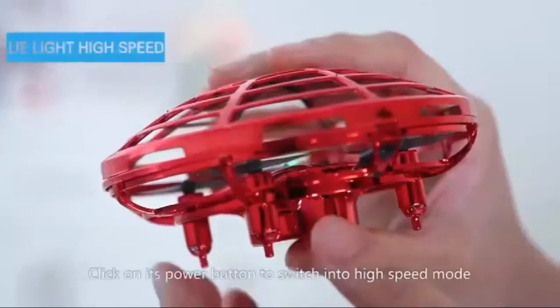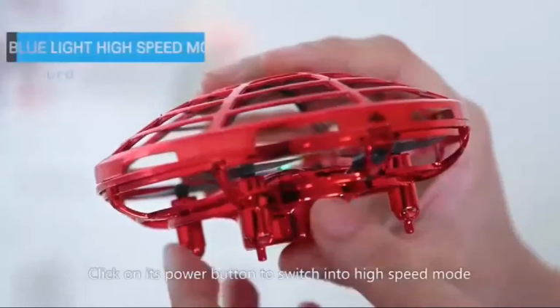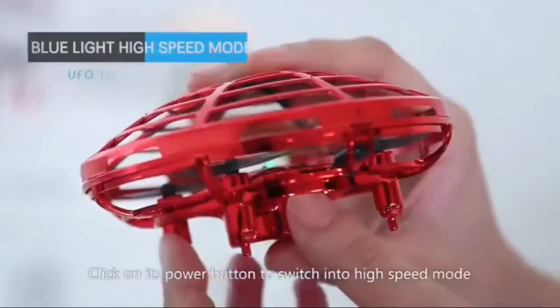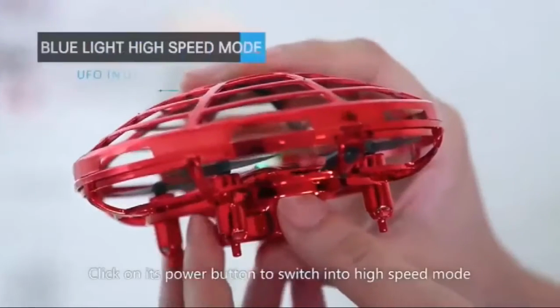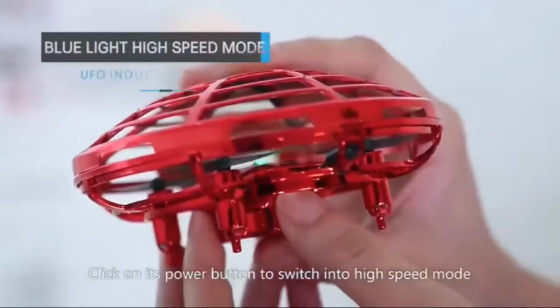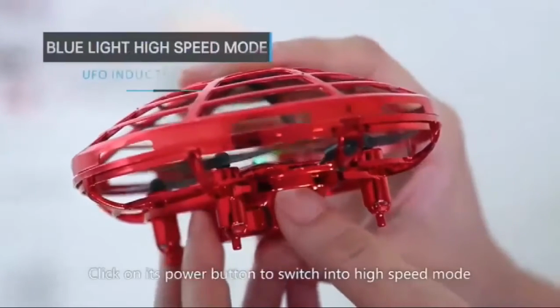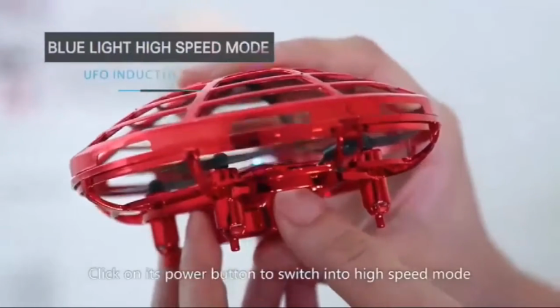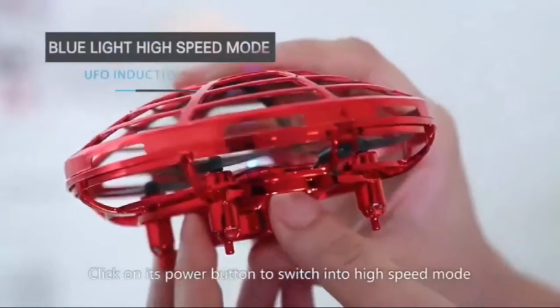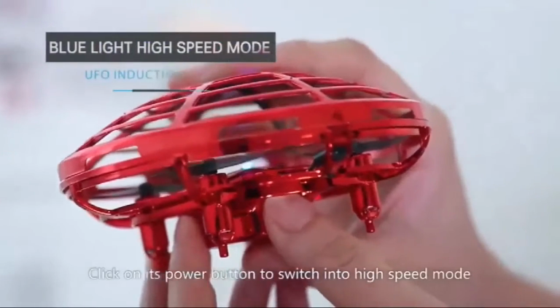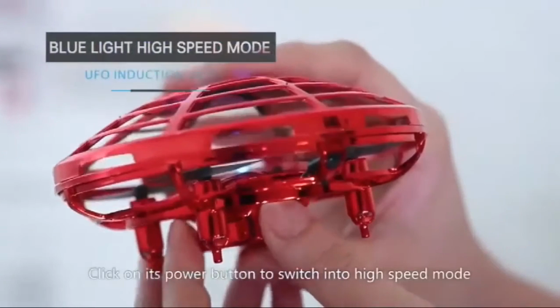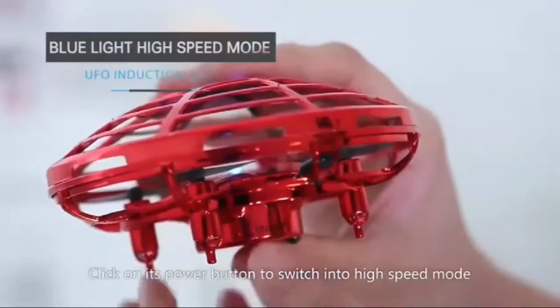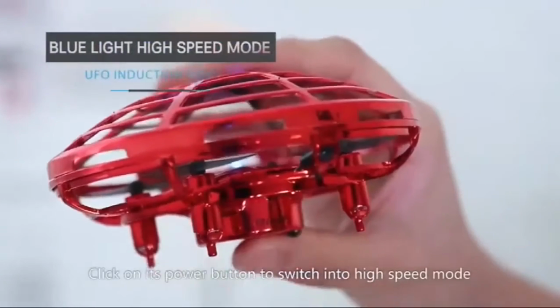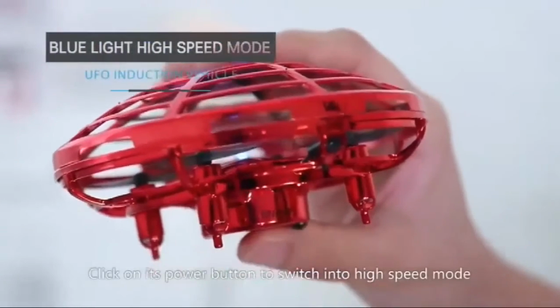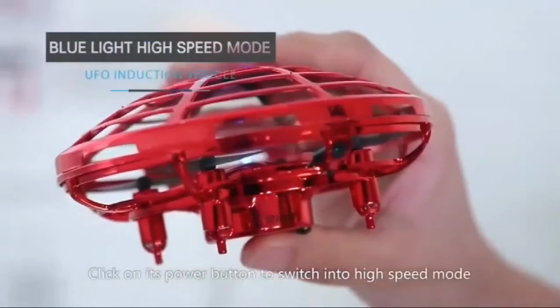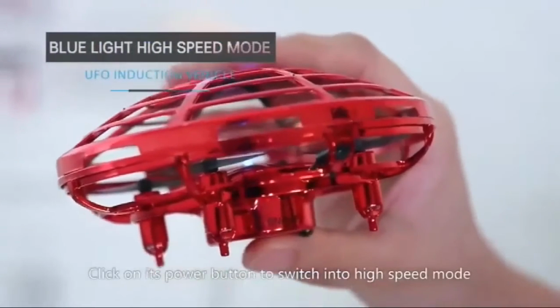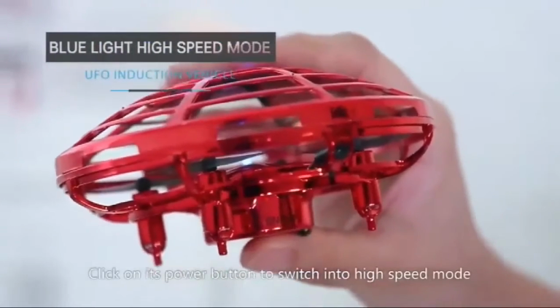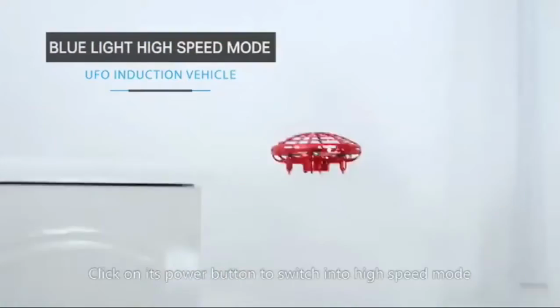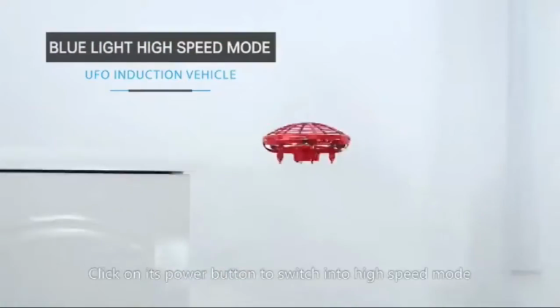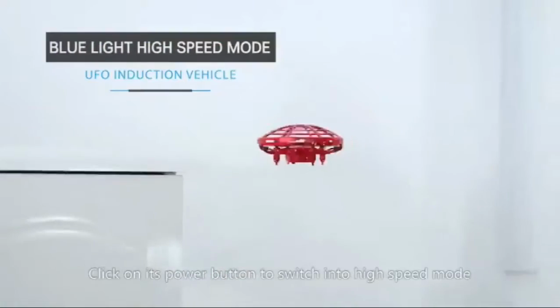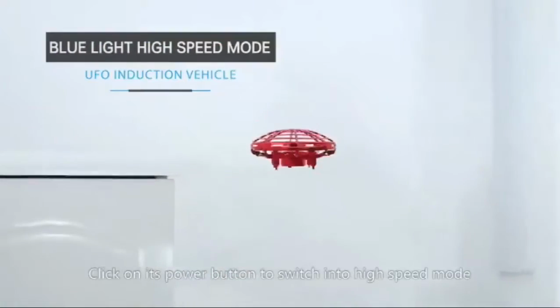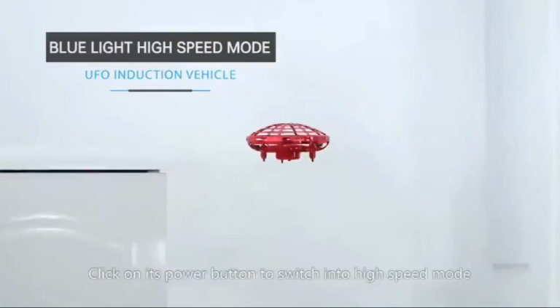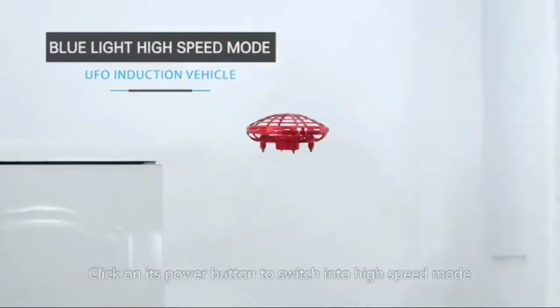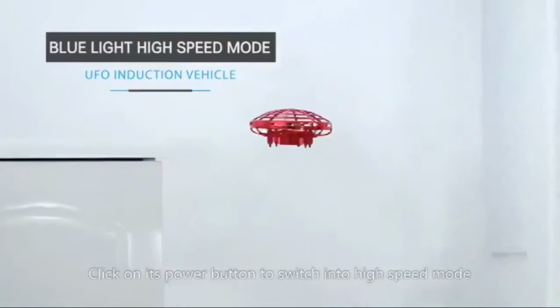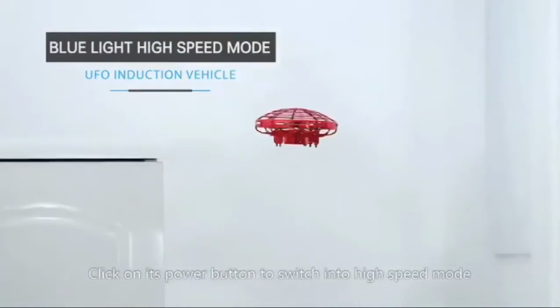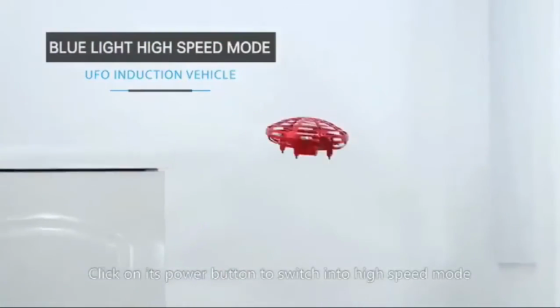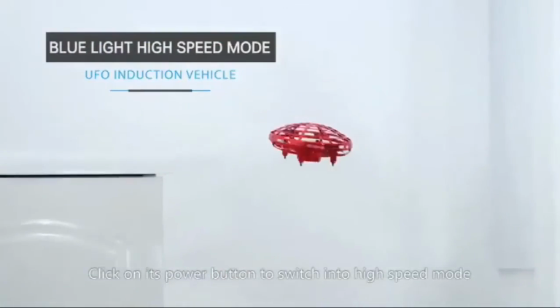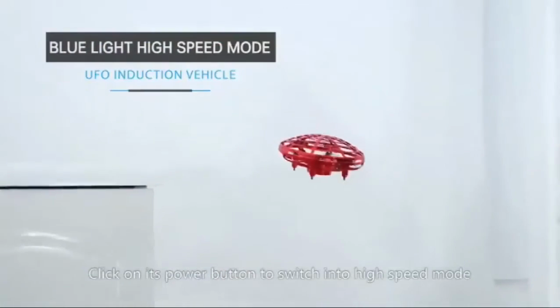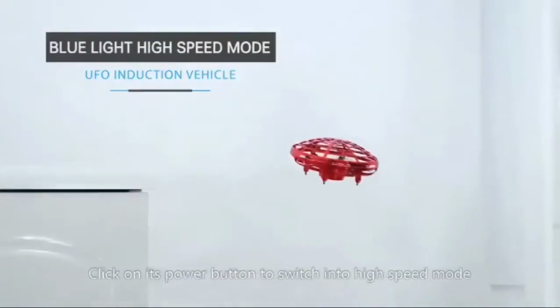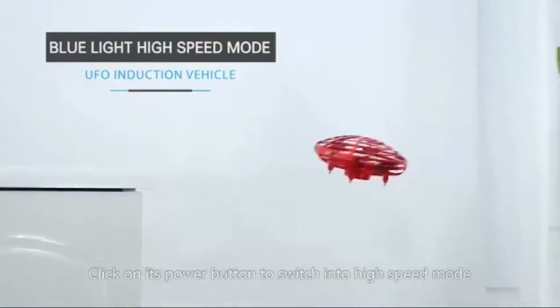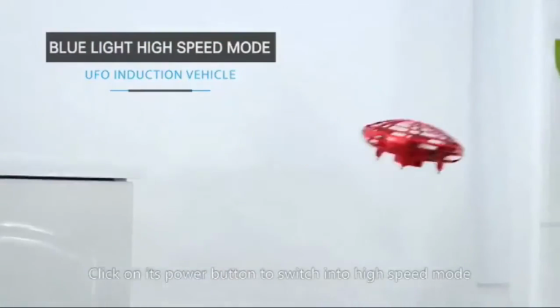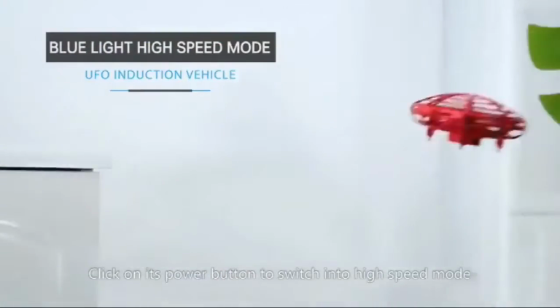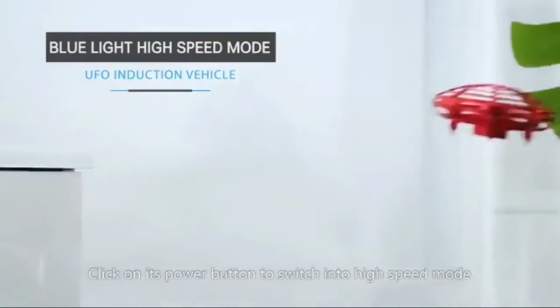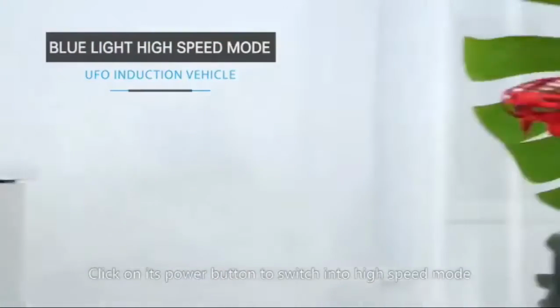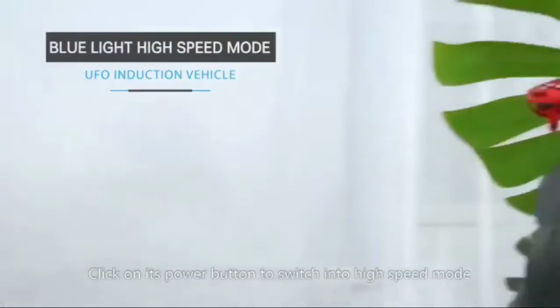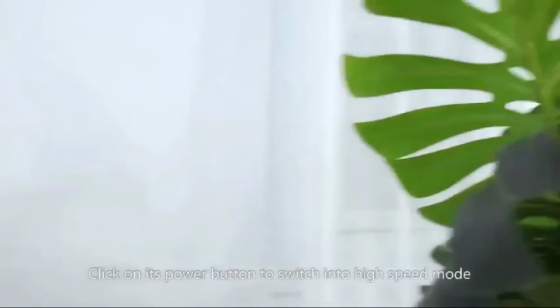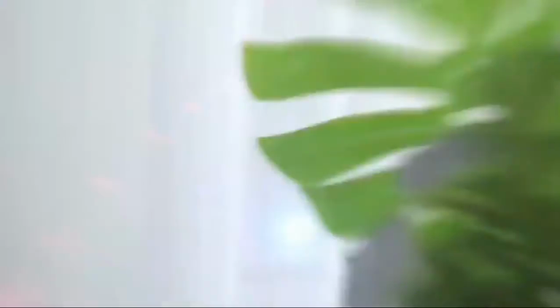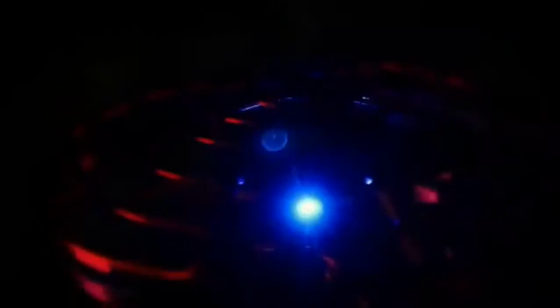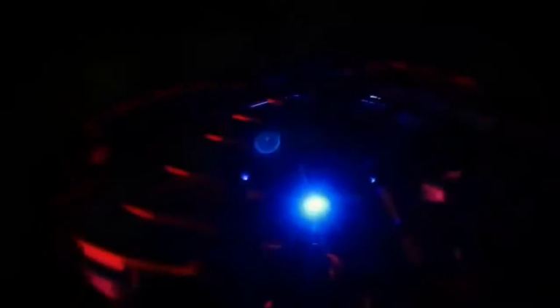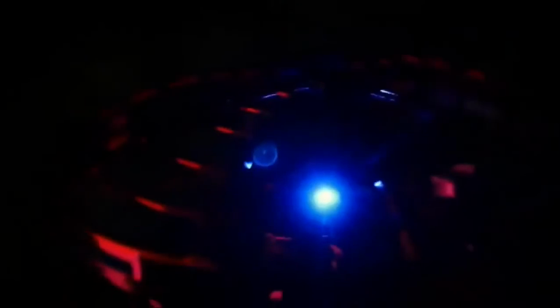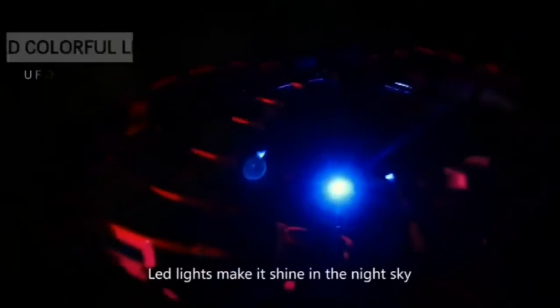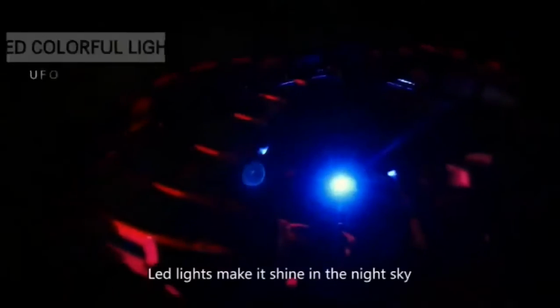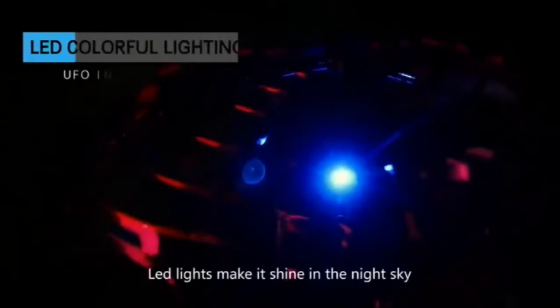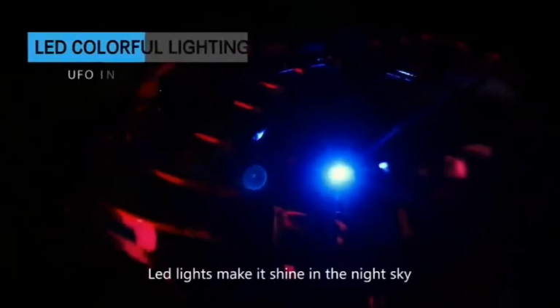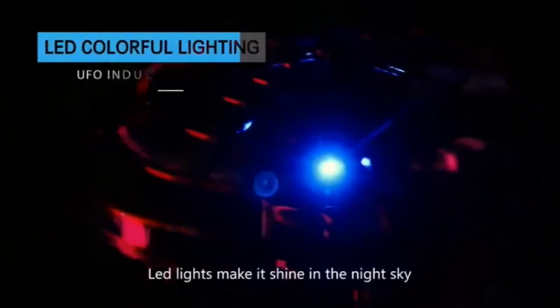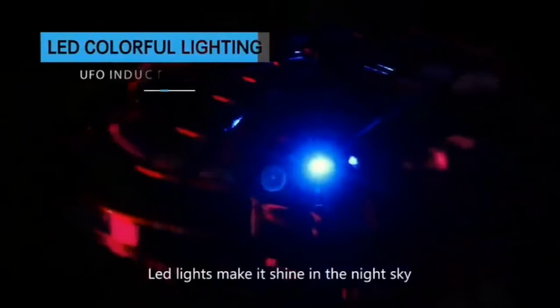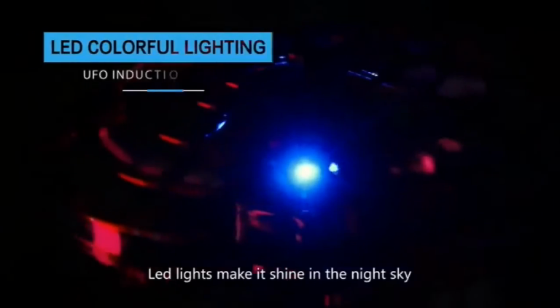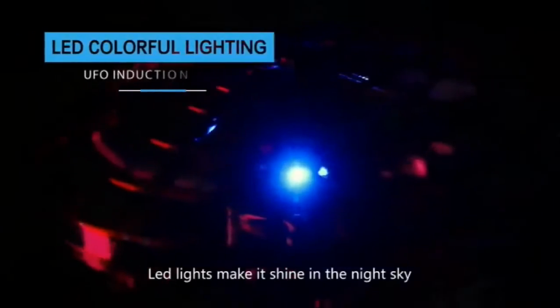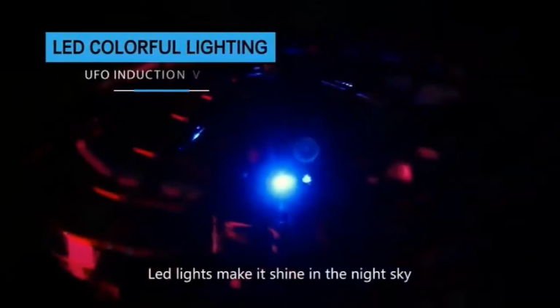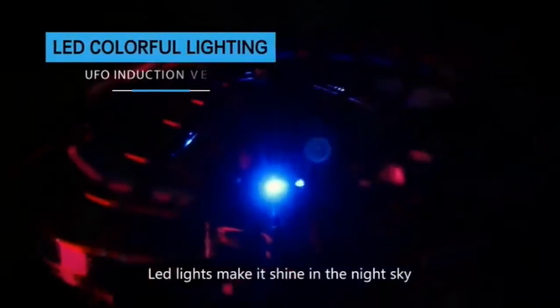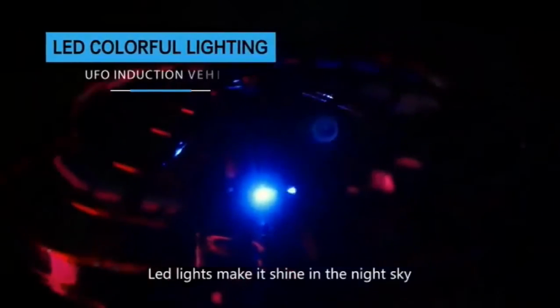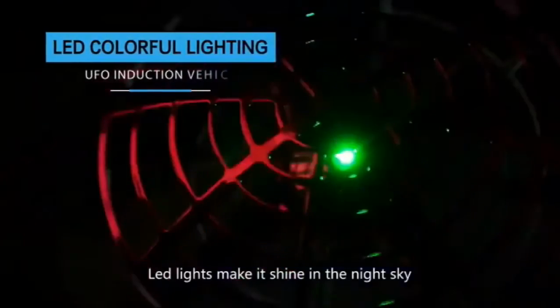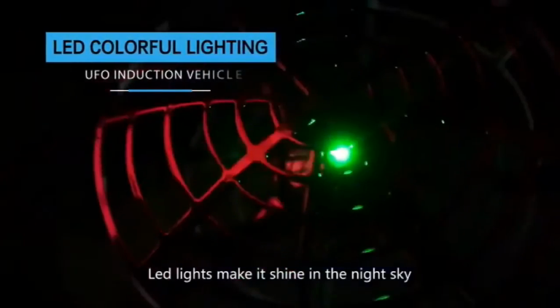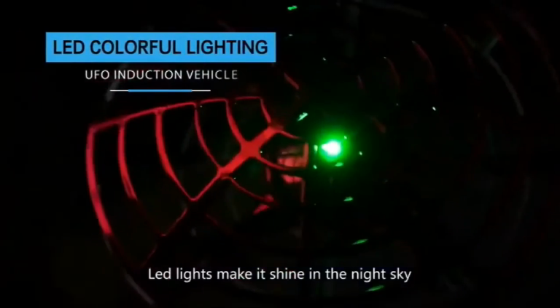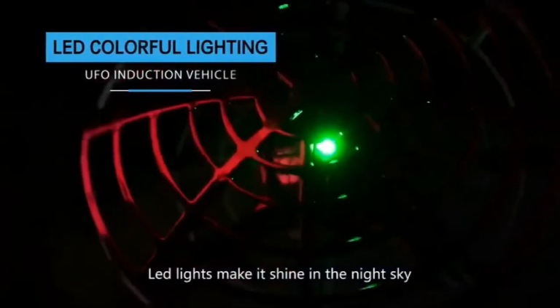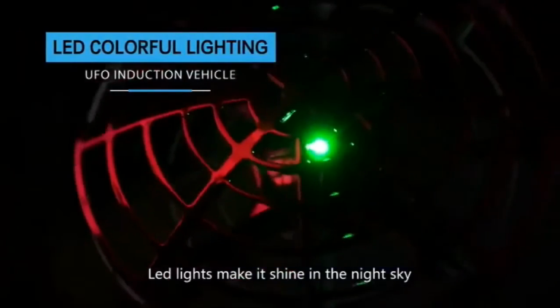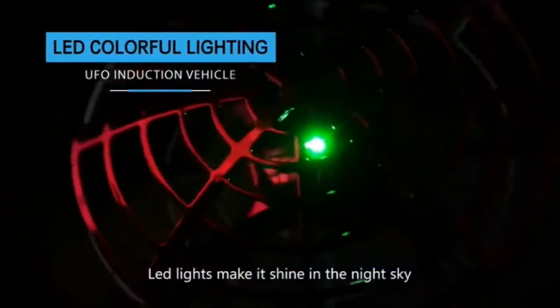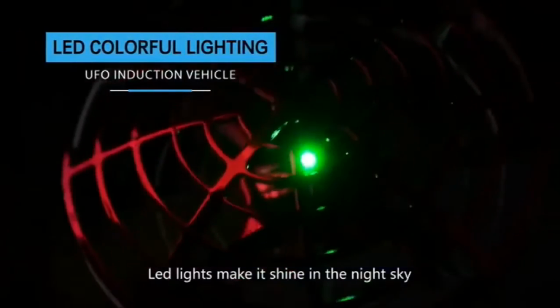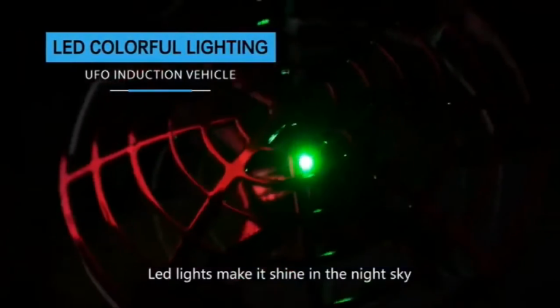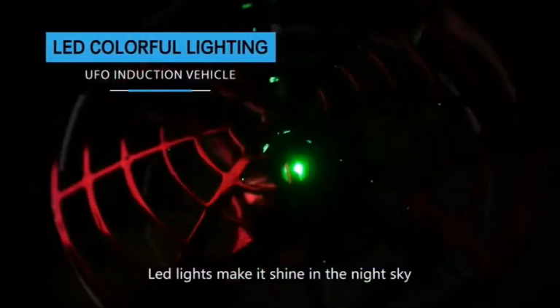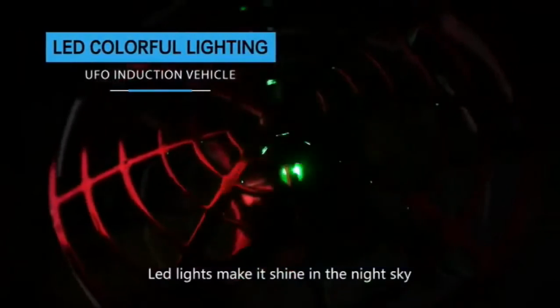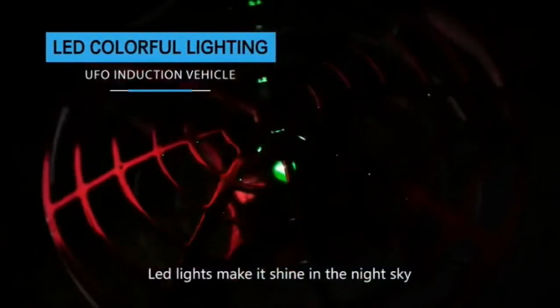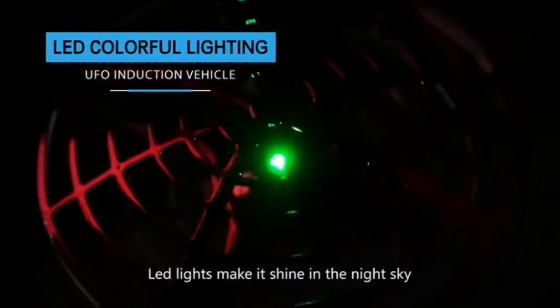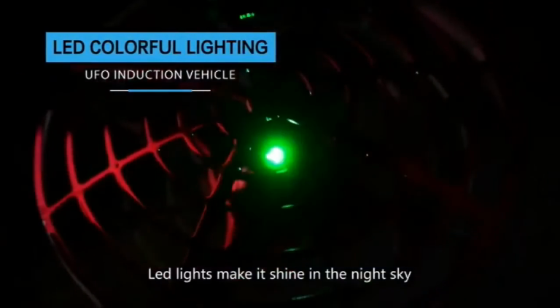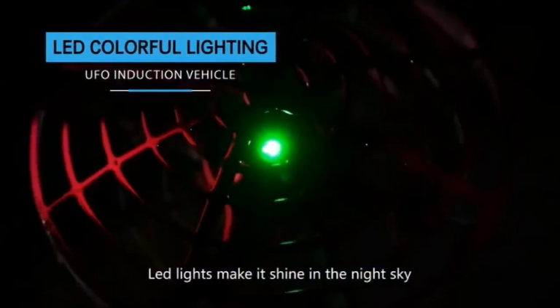Click the power button to switch into high speed mode. LED lights make it shine in the night sky.